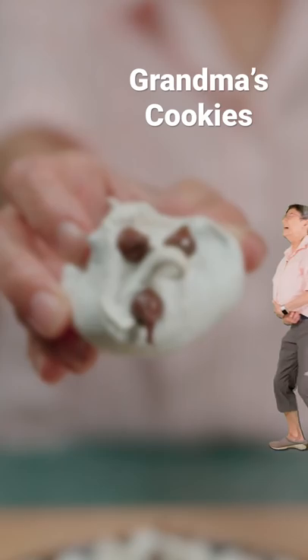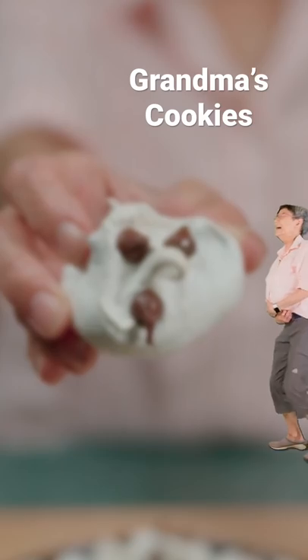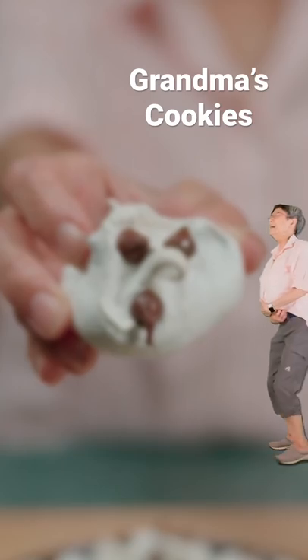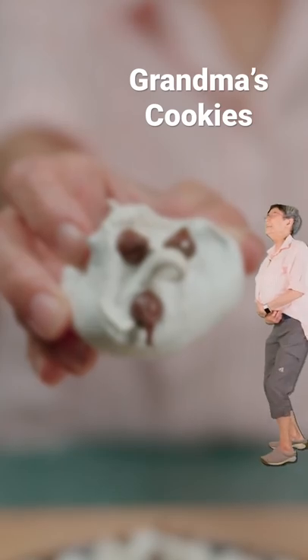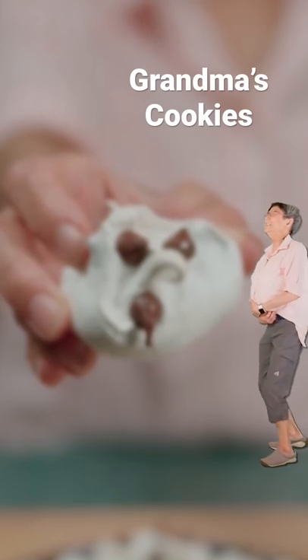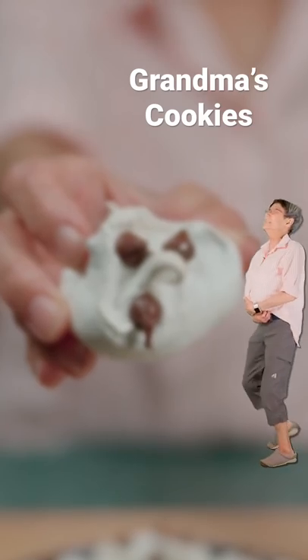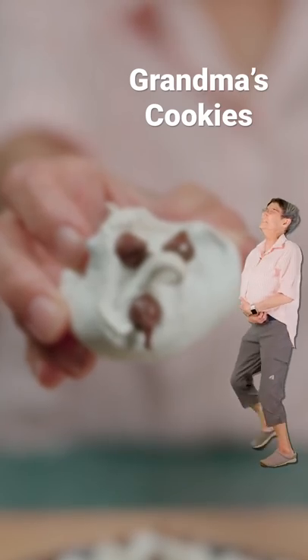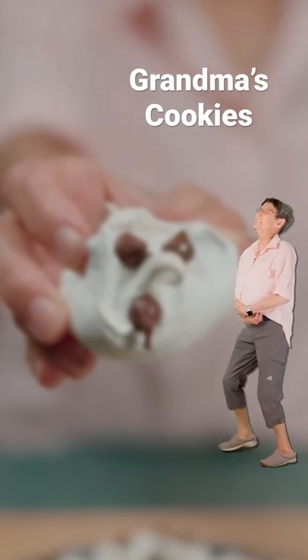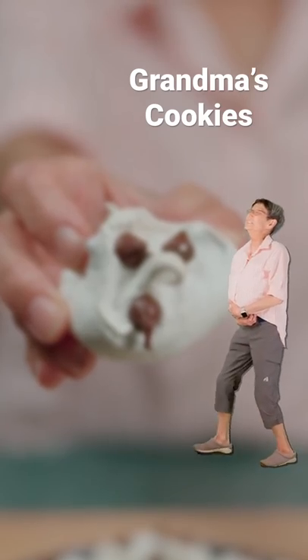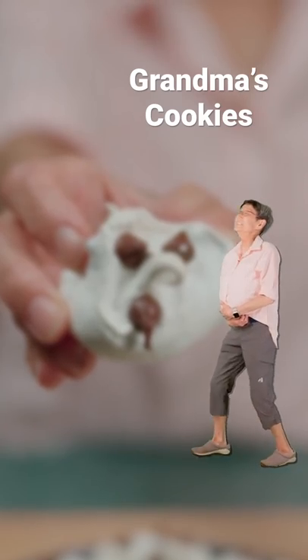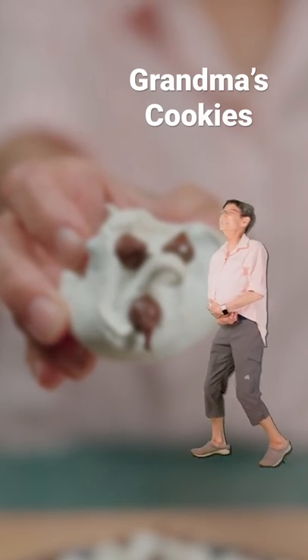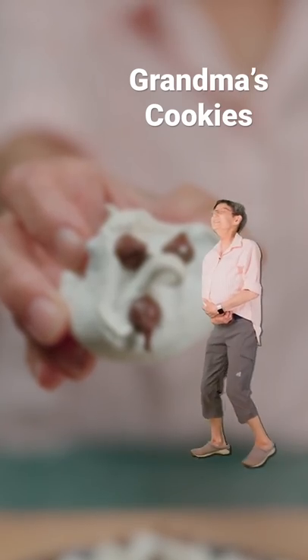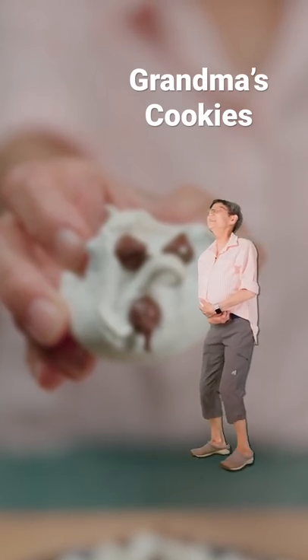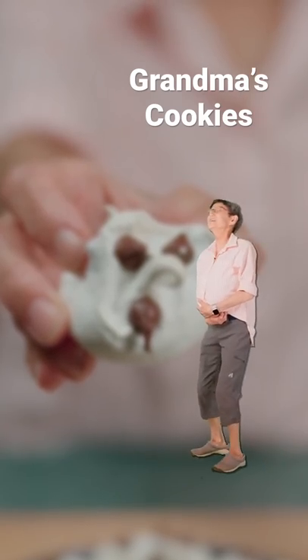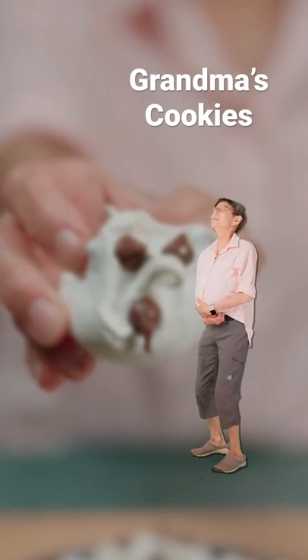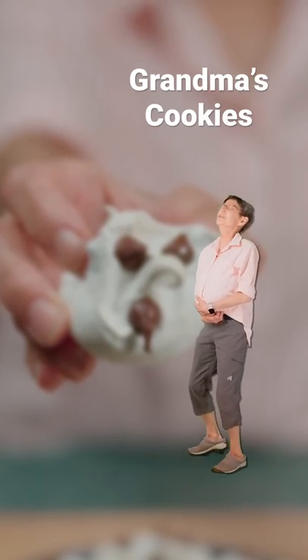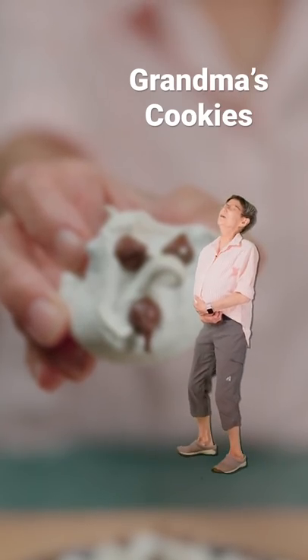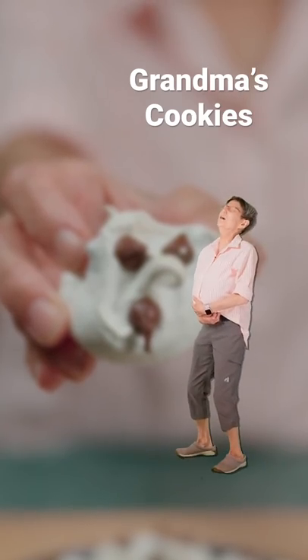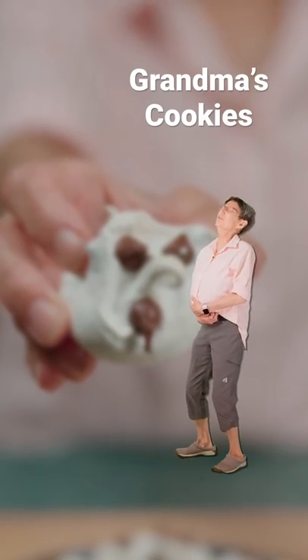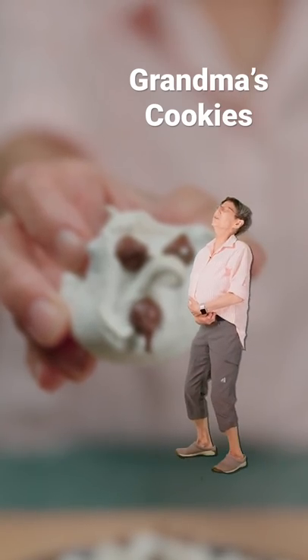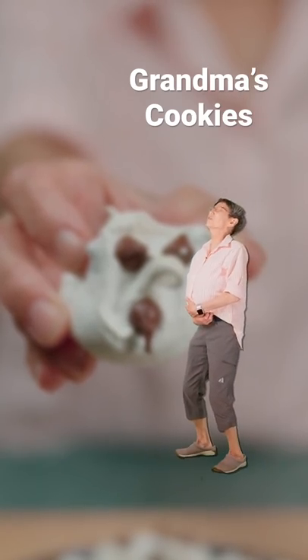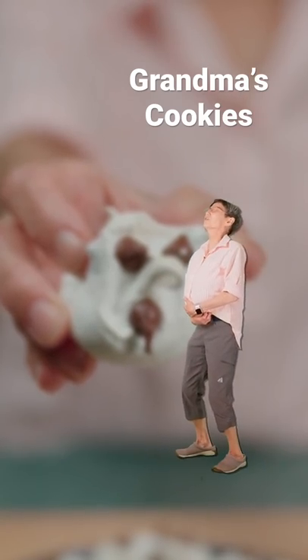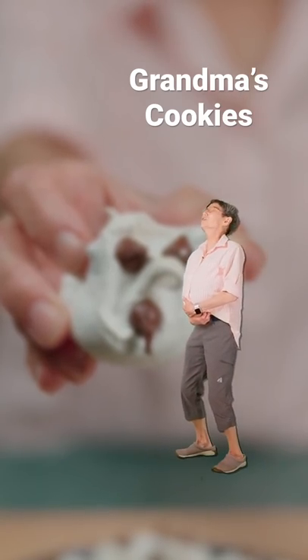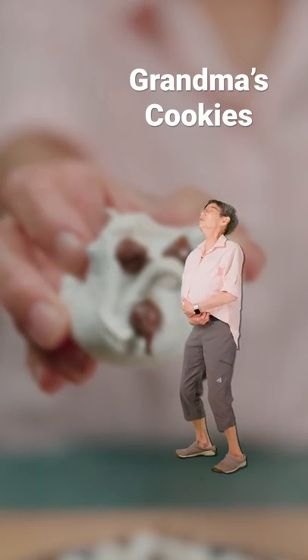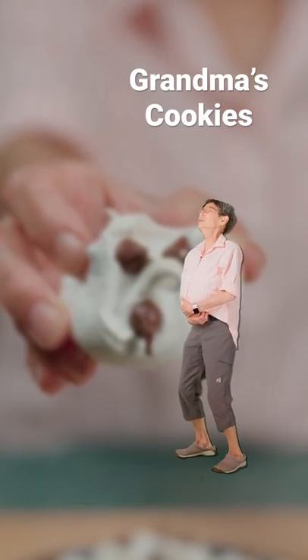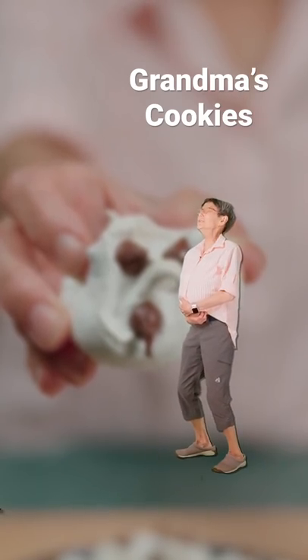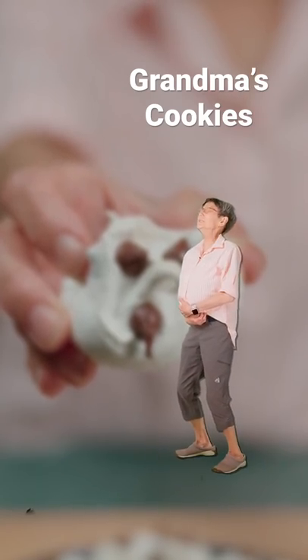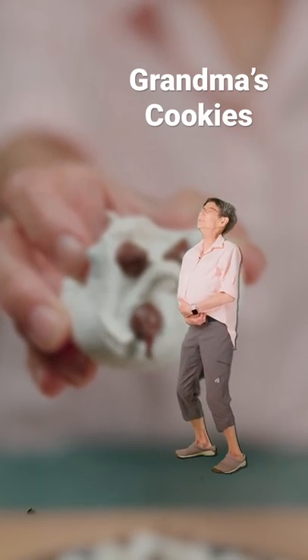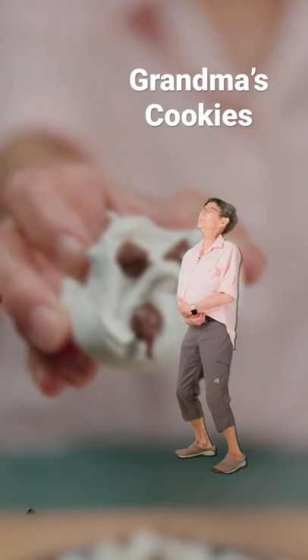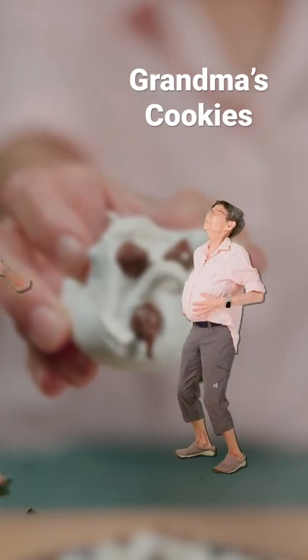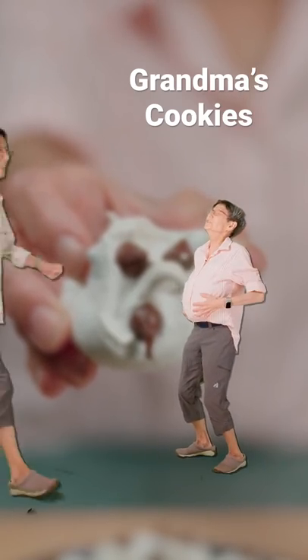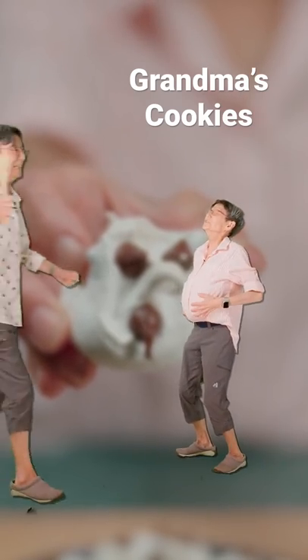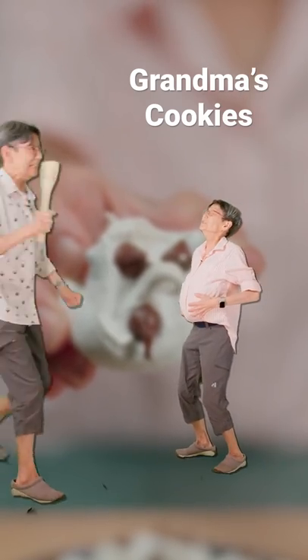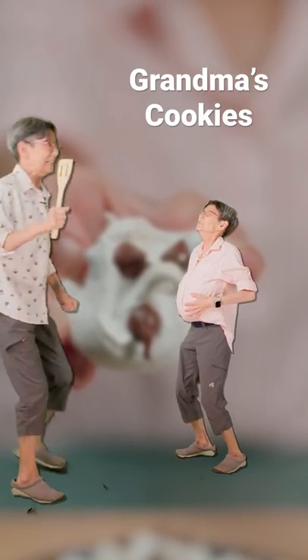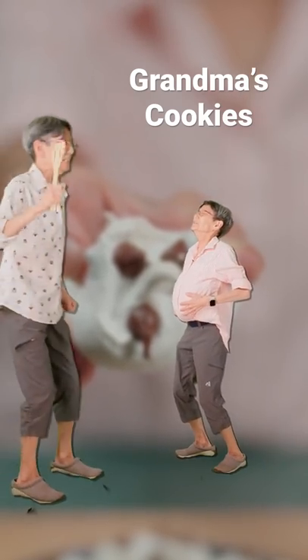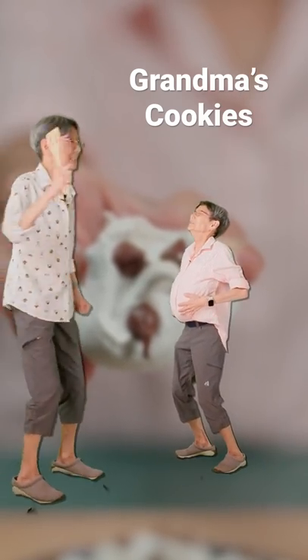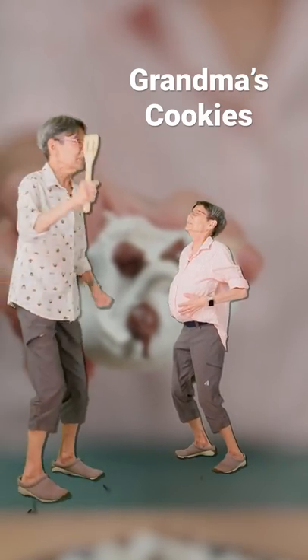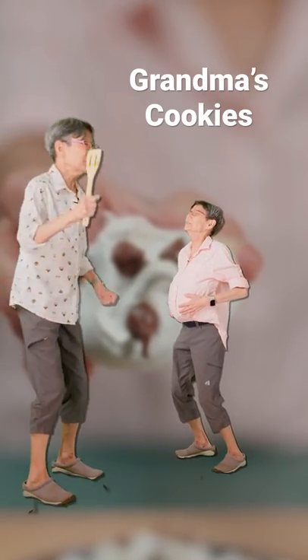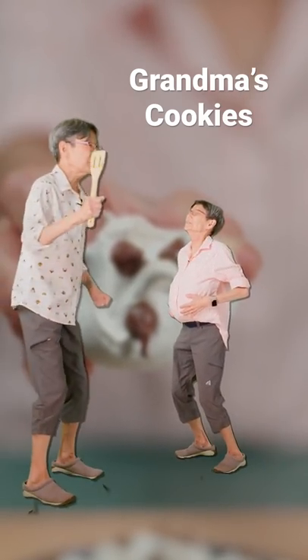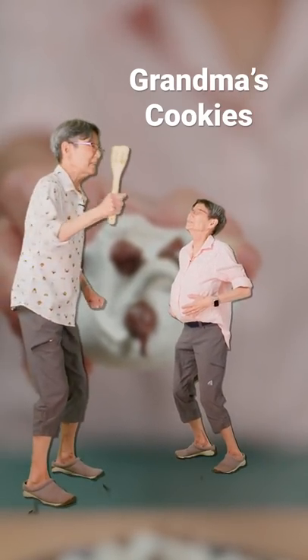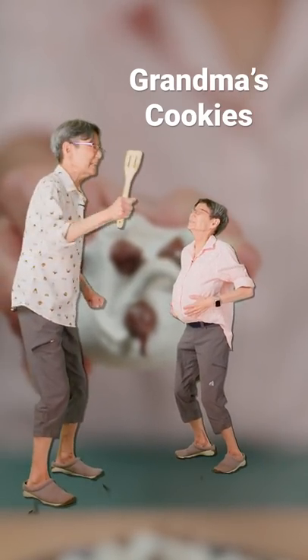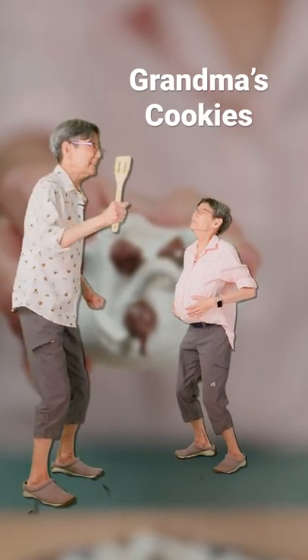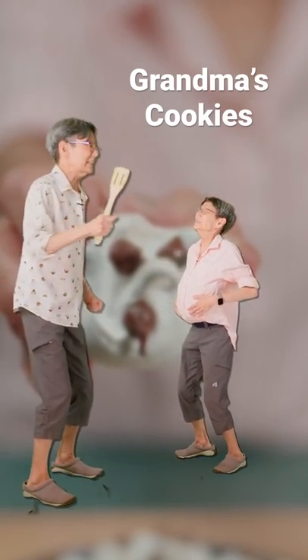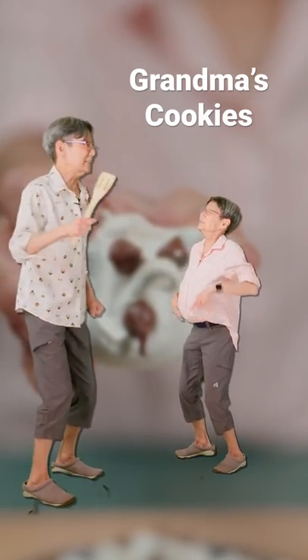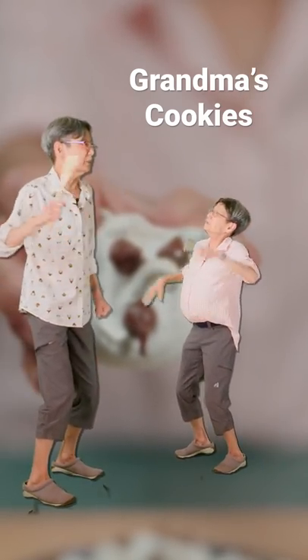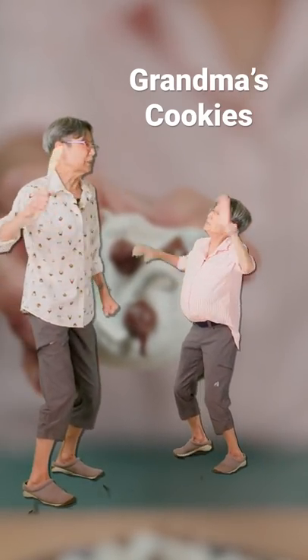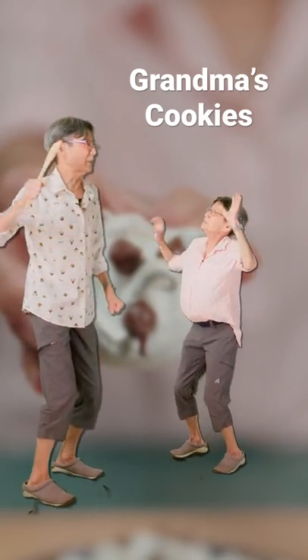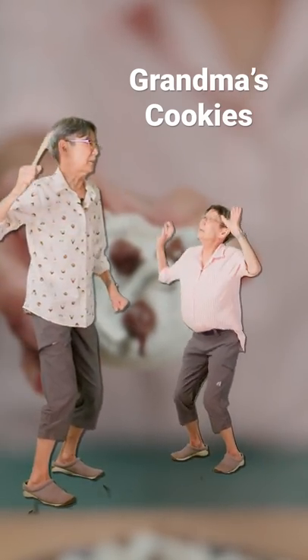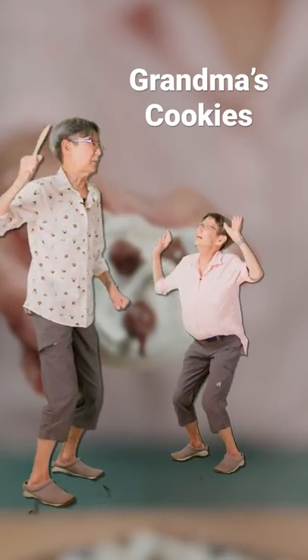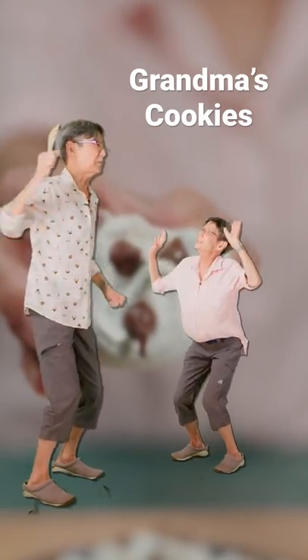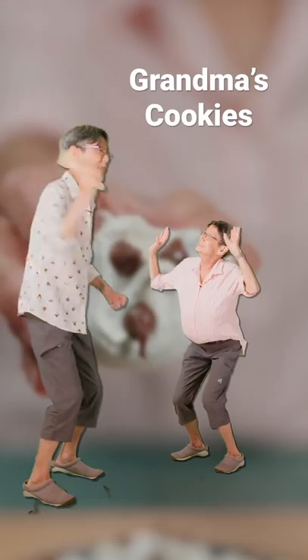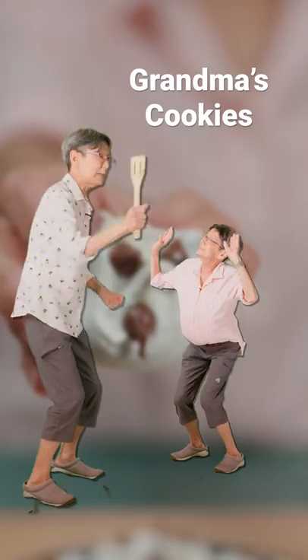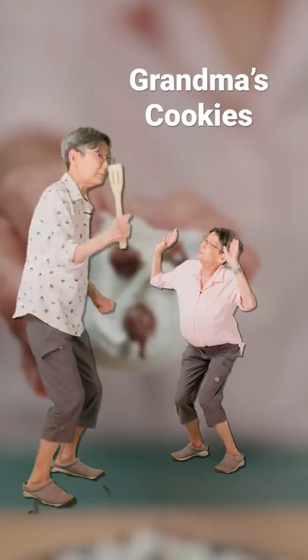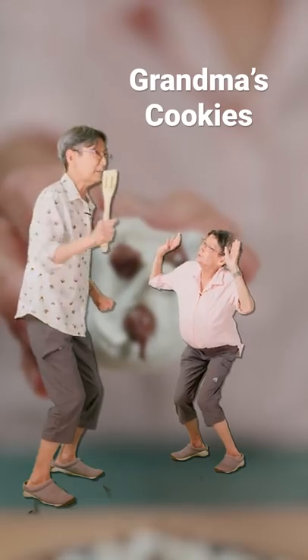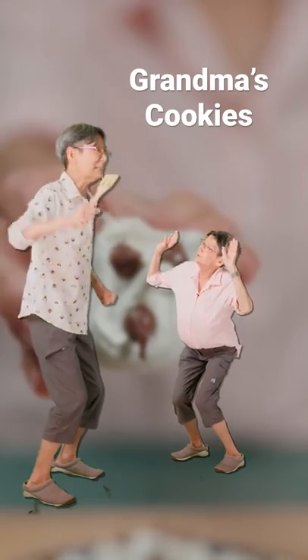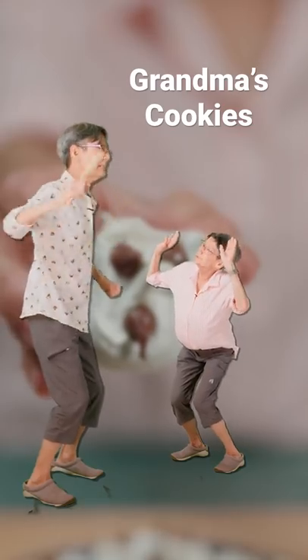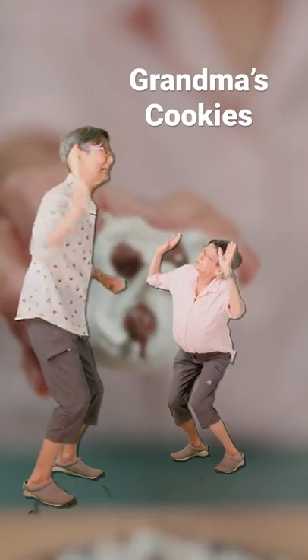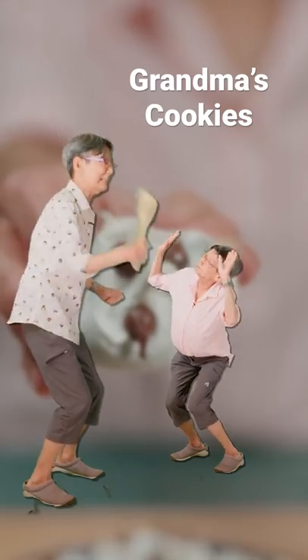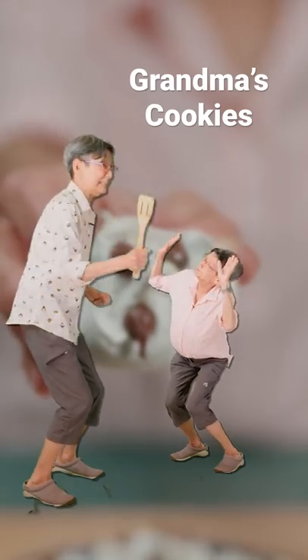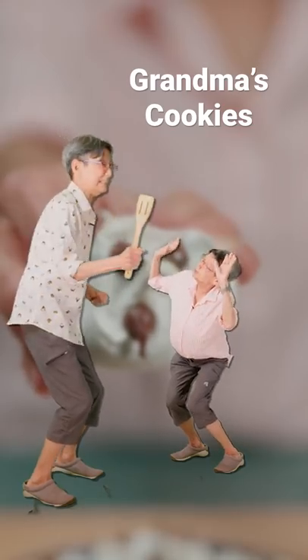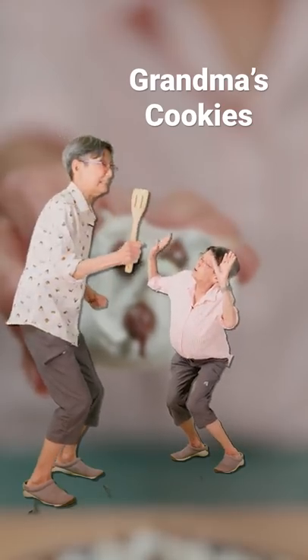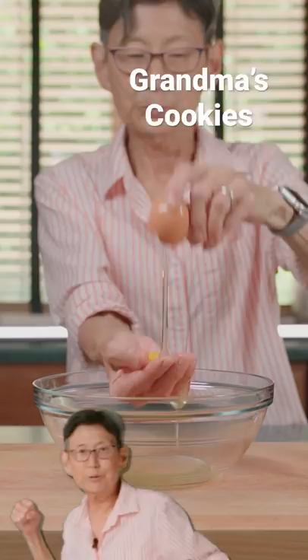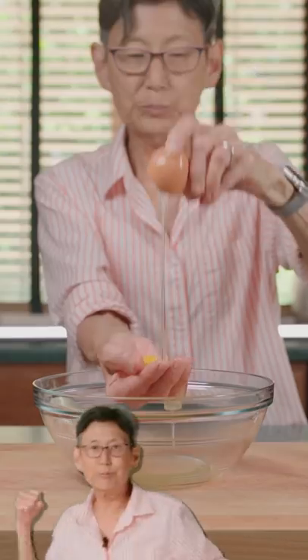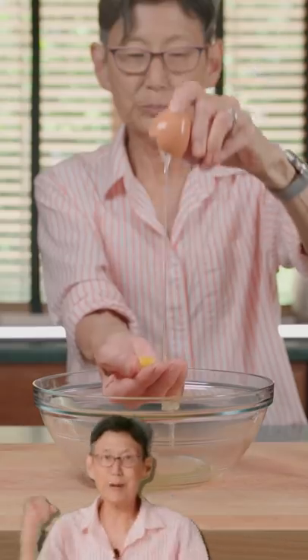I can't eat another cookie. You're gonna eat another cookie and you're gonna like it. Correct.